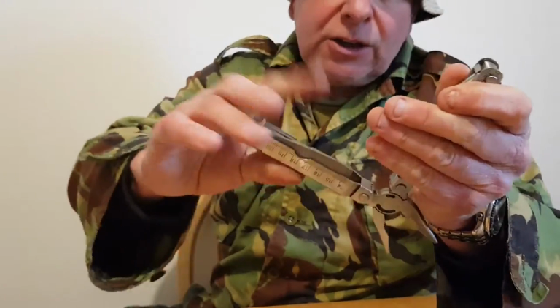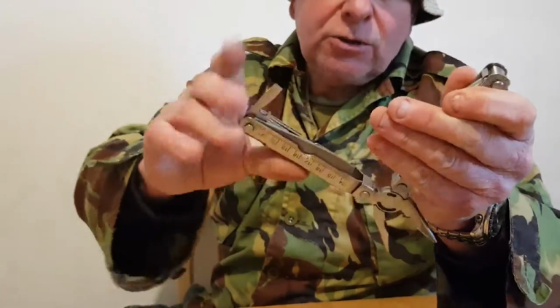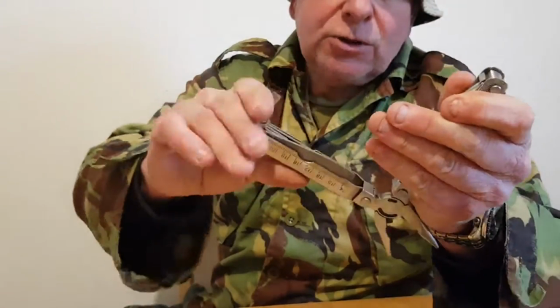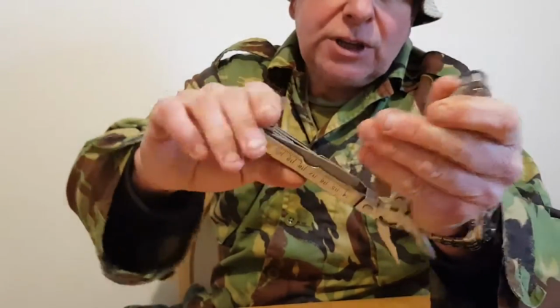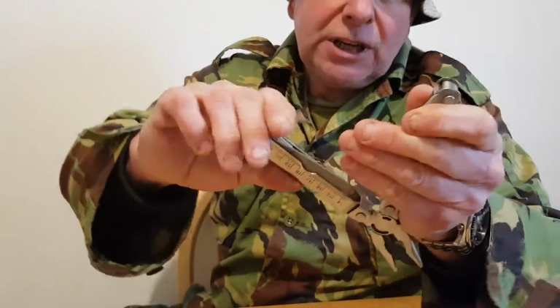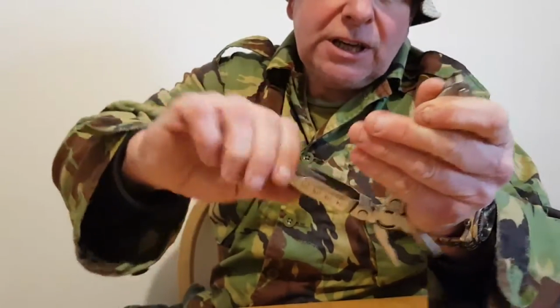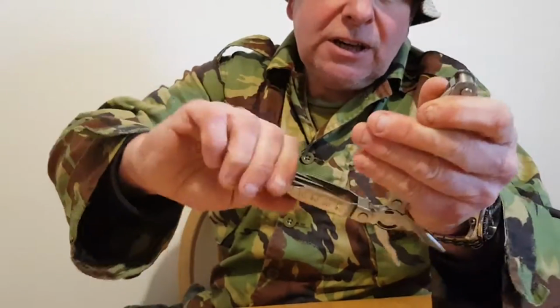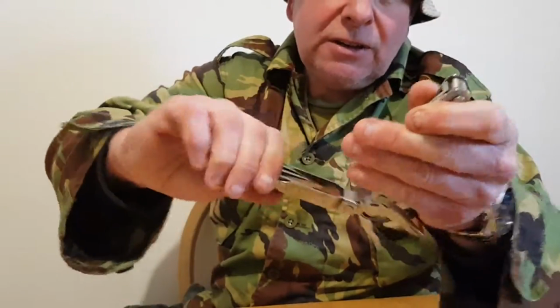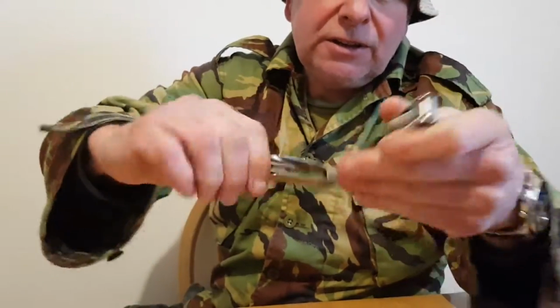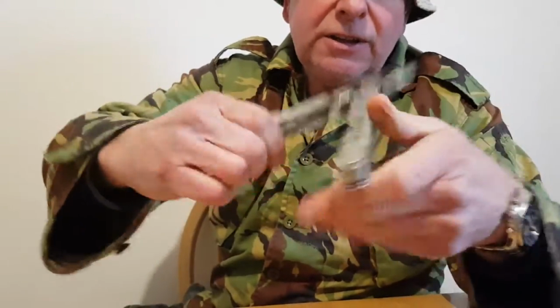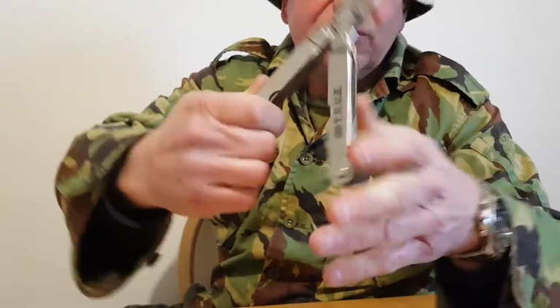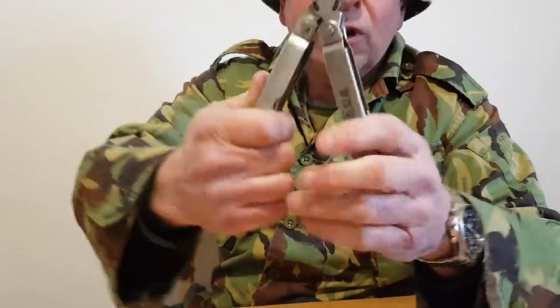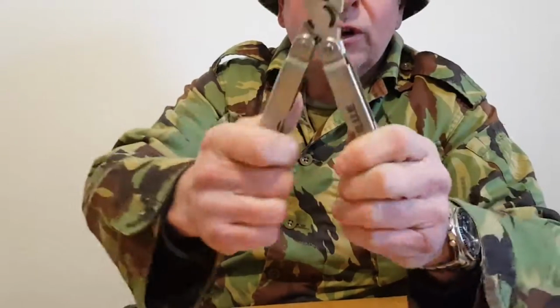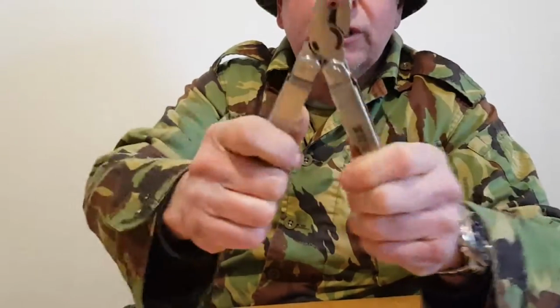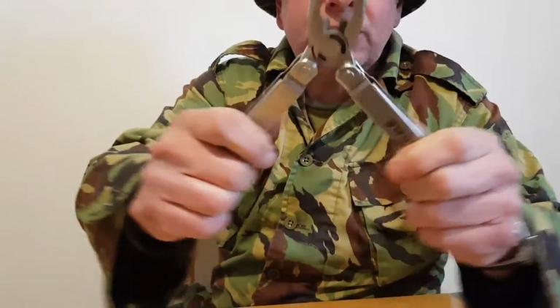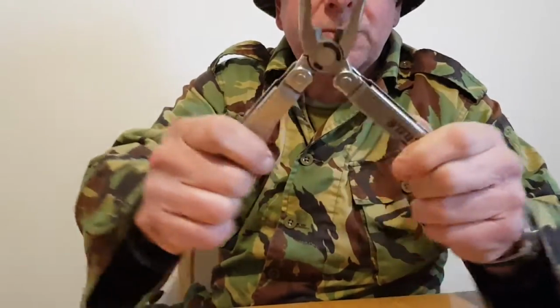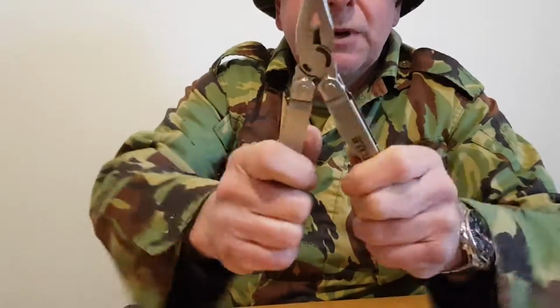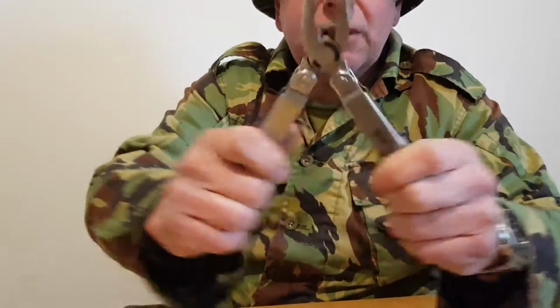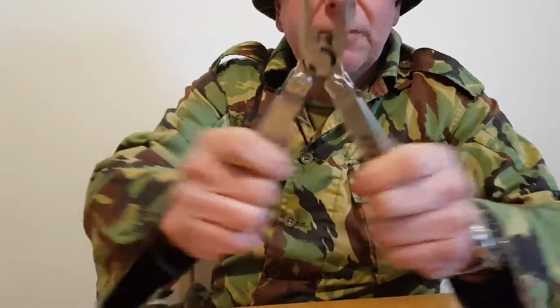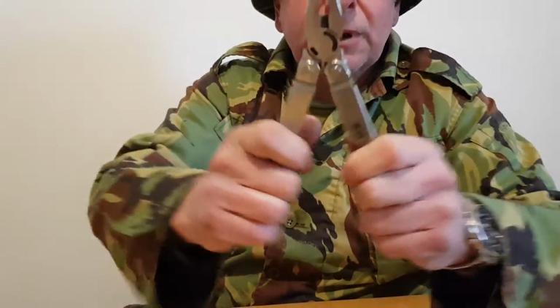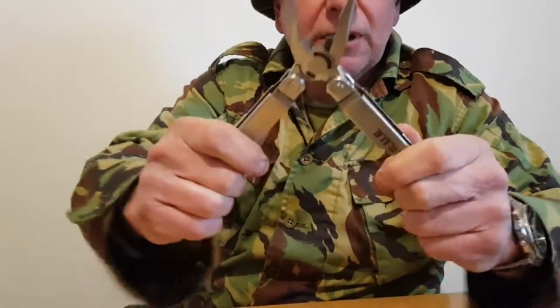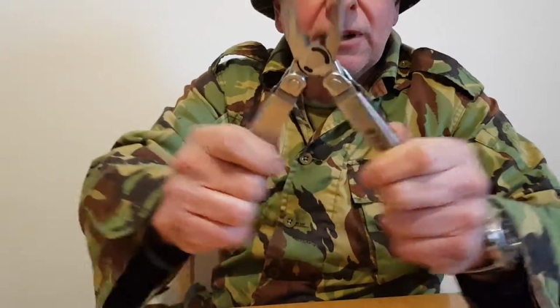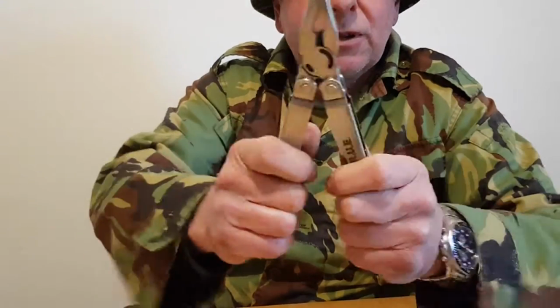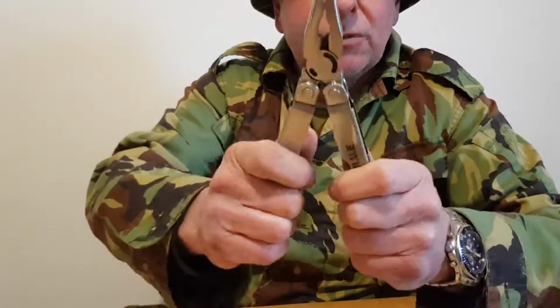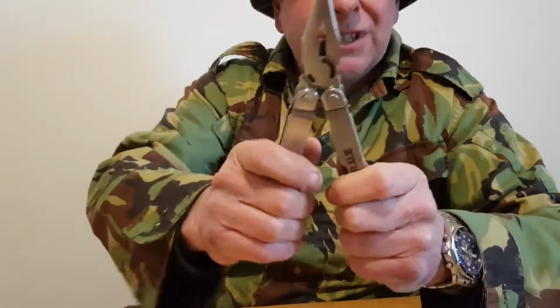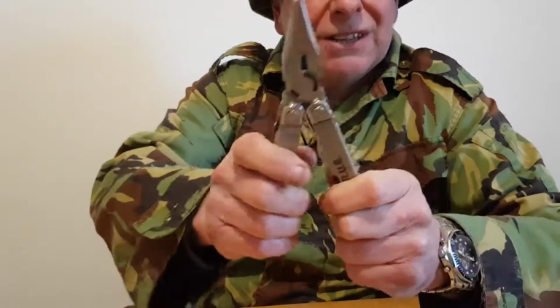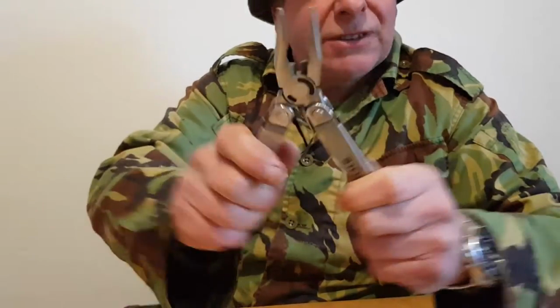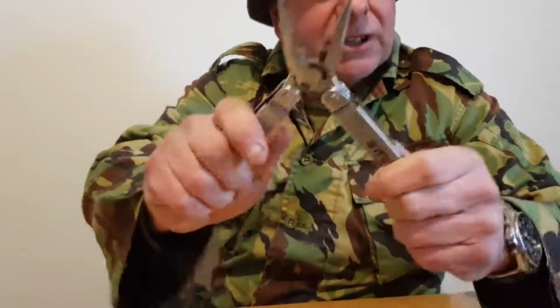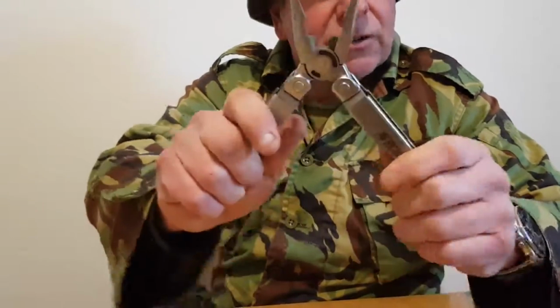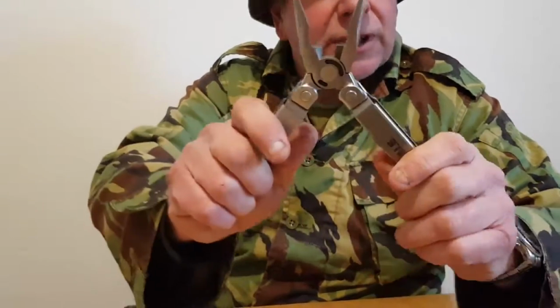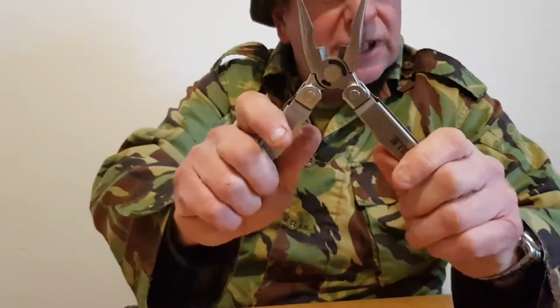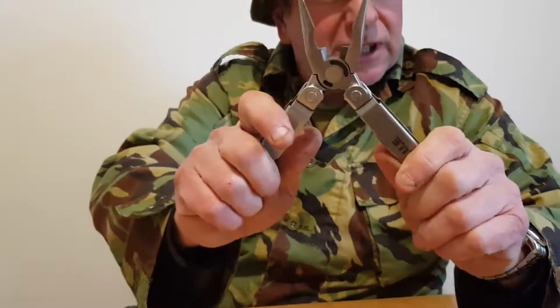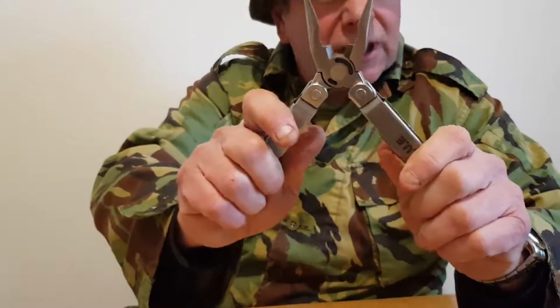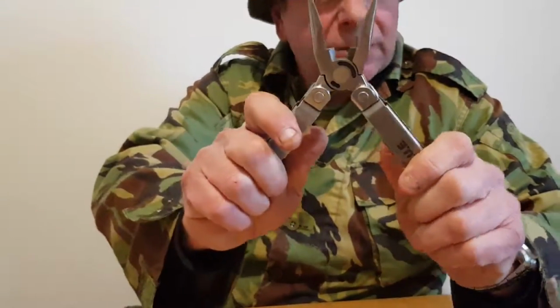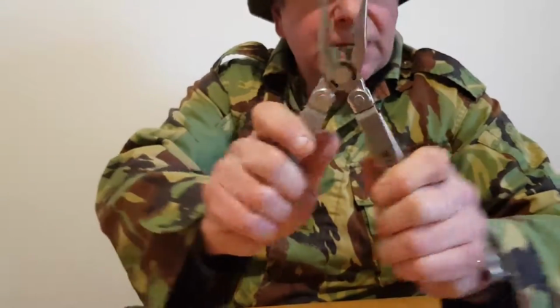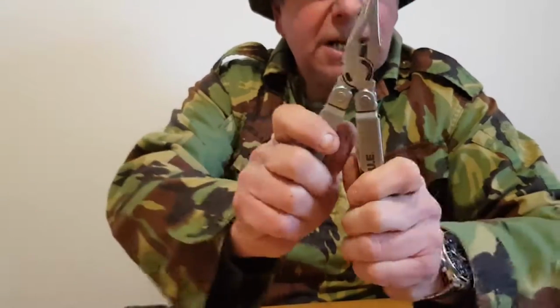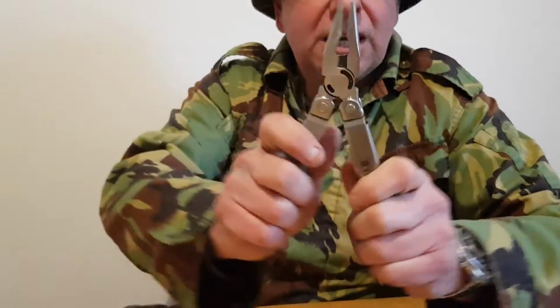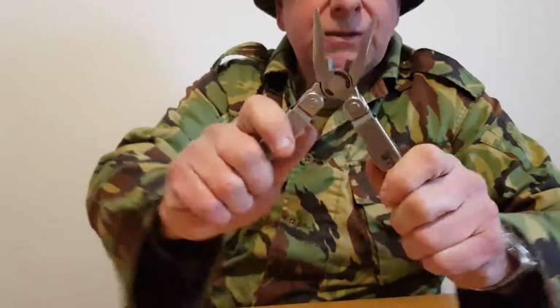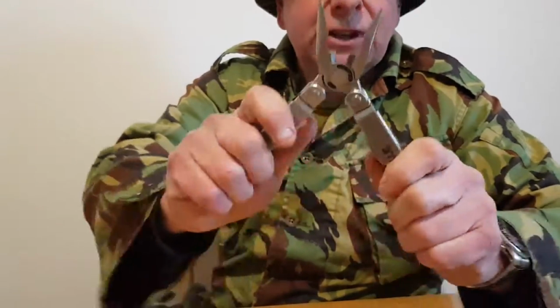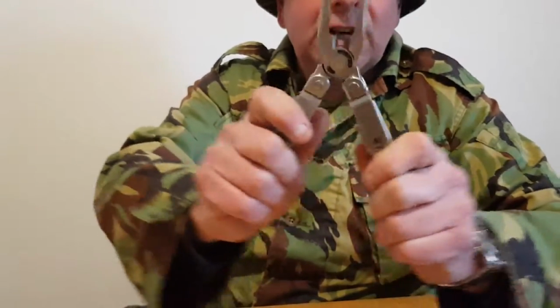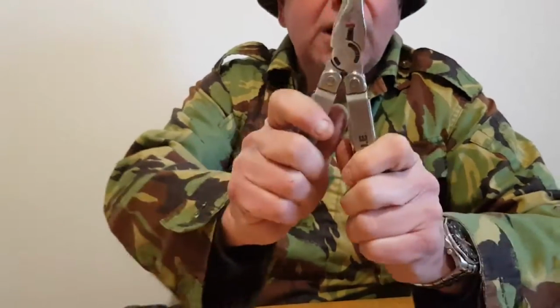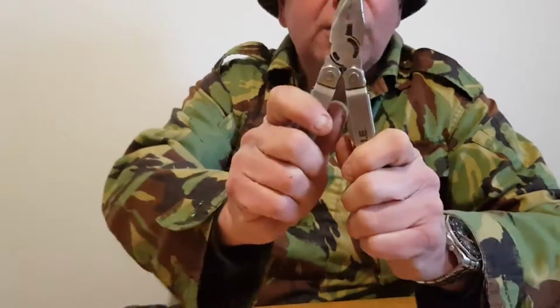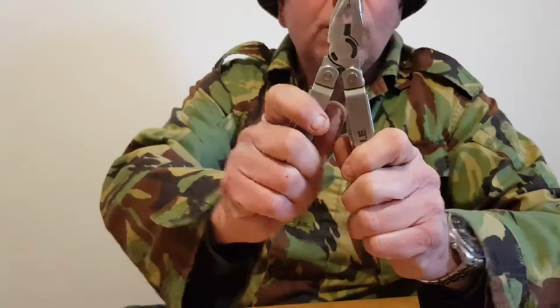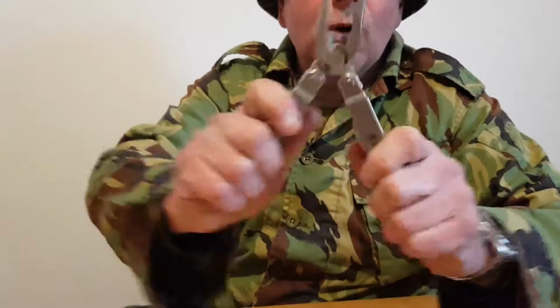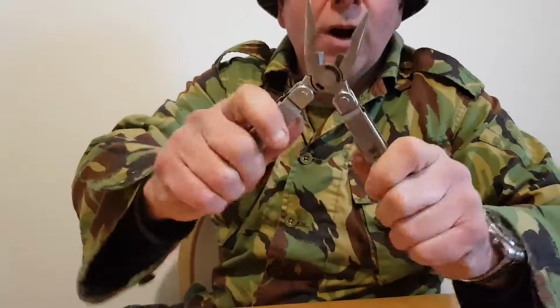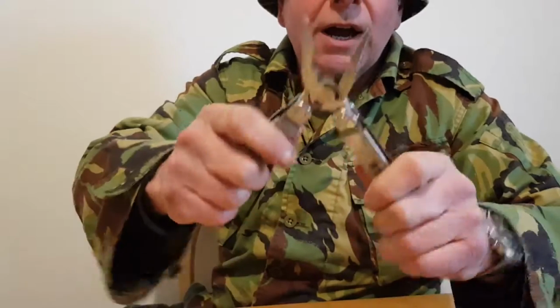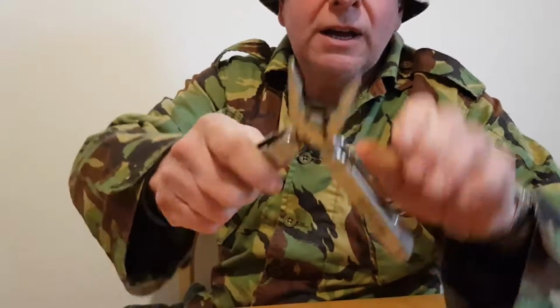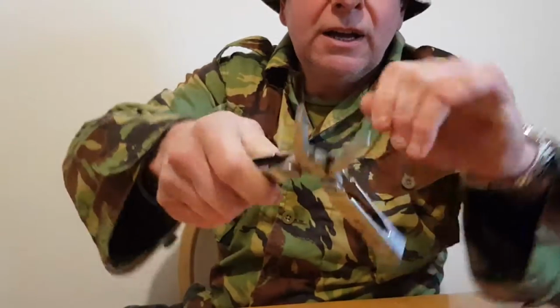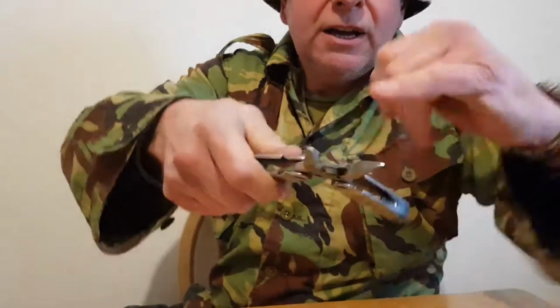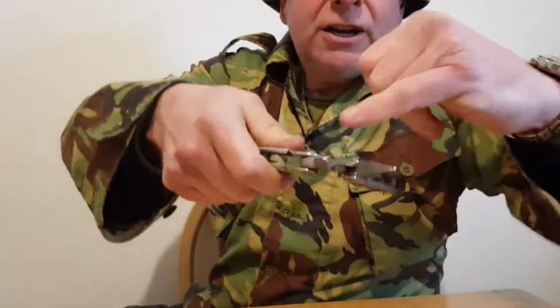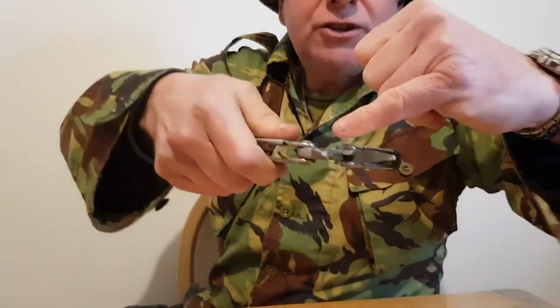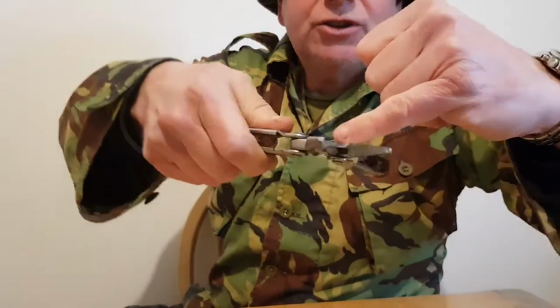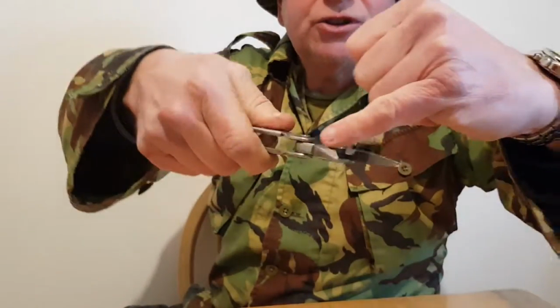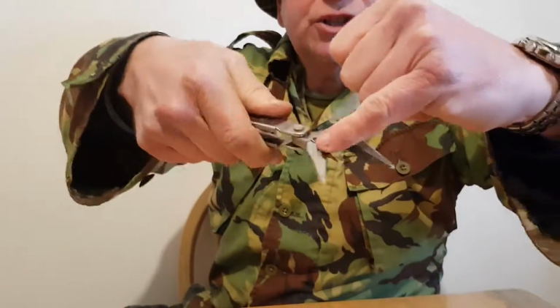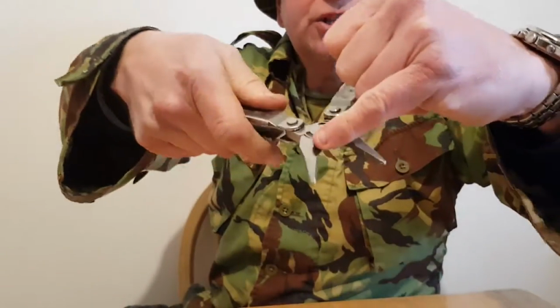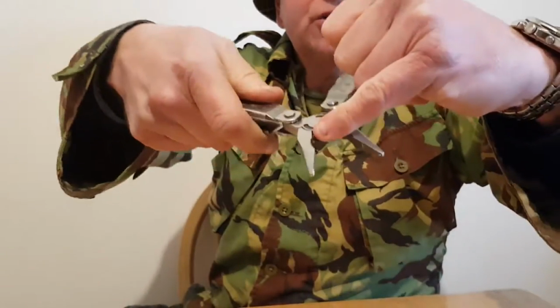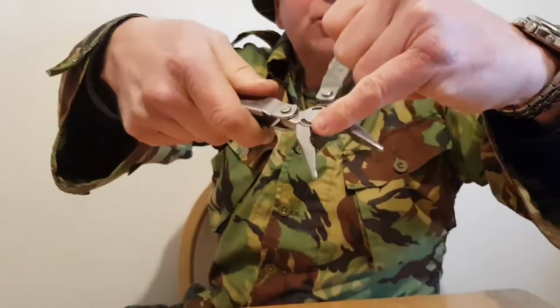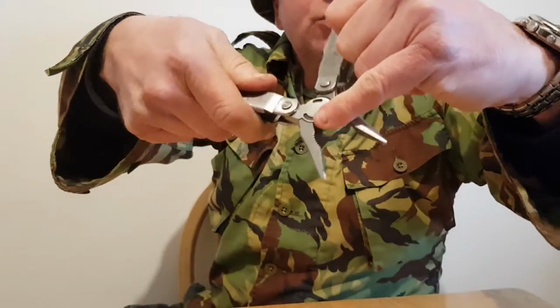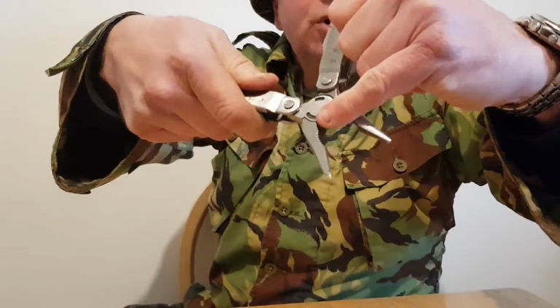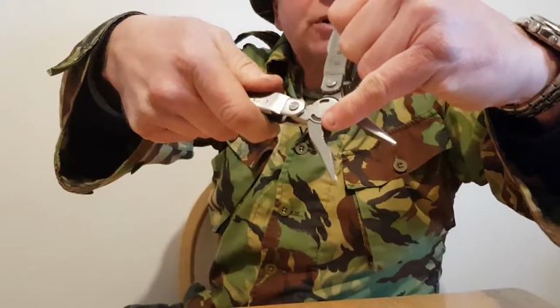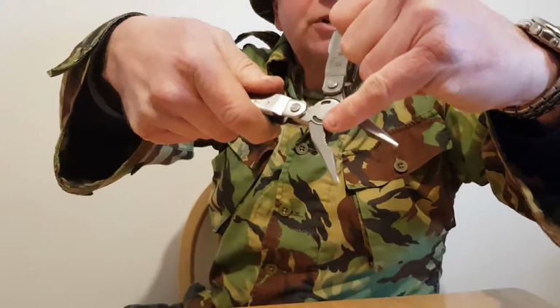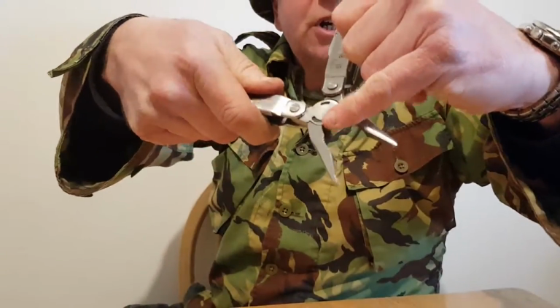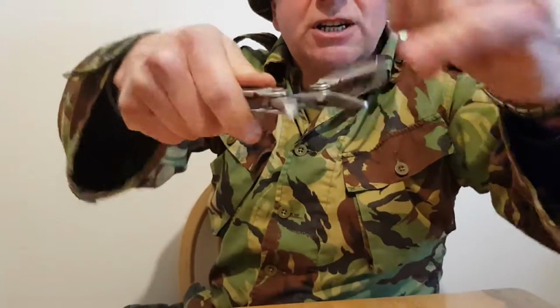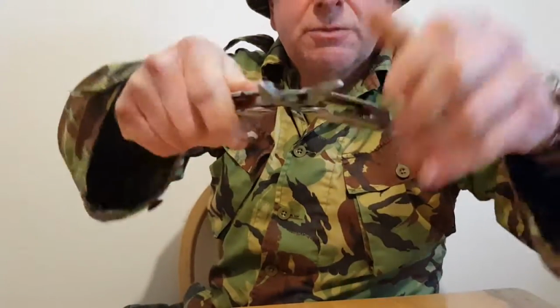Here you've got a nice pair of pliers — you never know when they can come in handy for cutting wire. As you can see there's a wire cutting attachment on it as well.